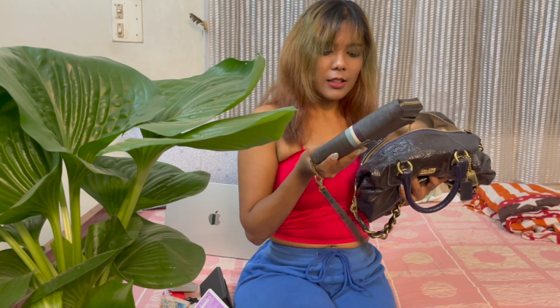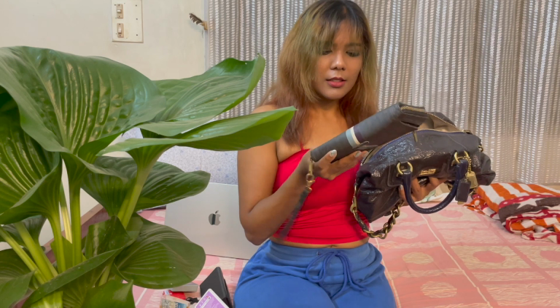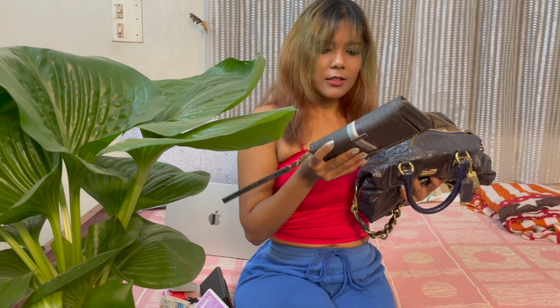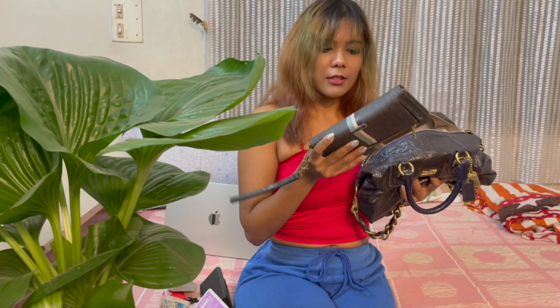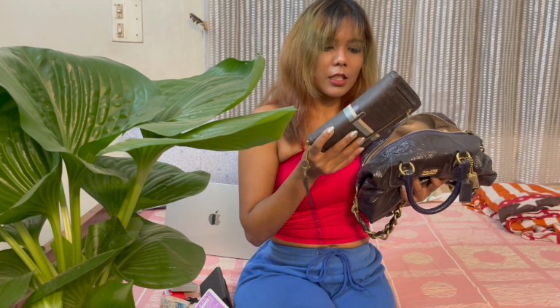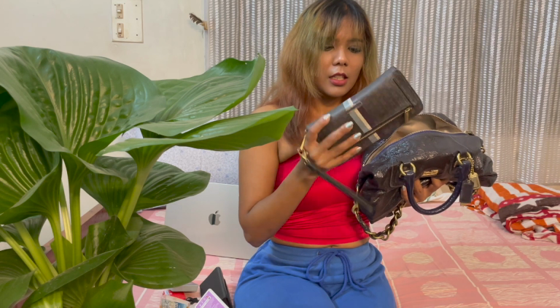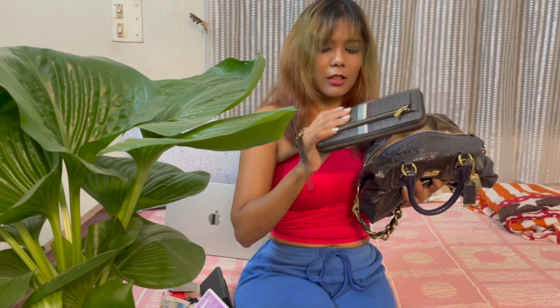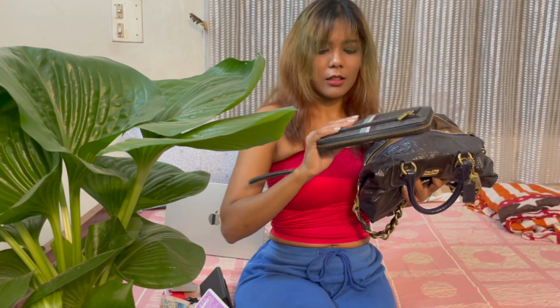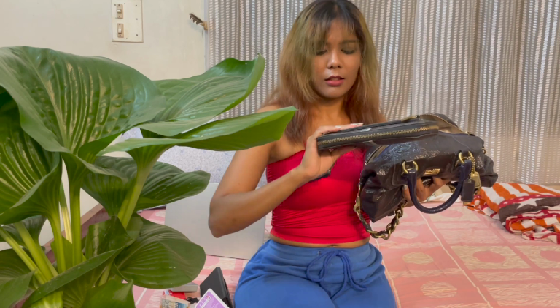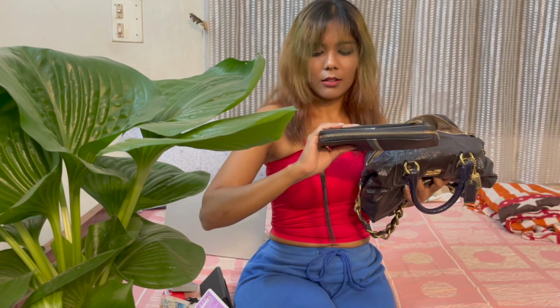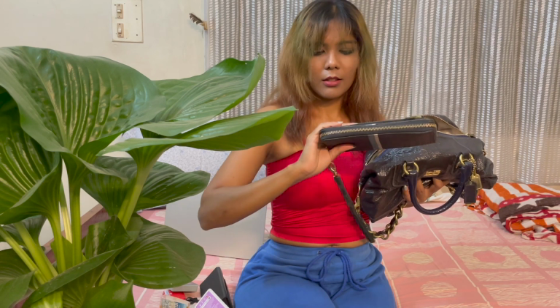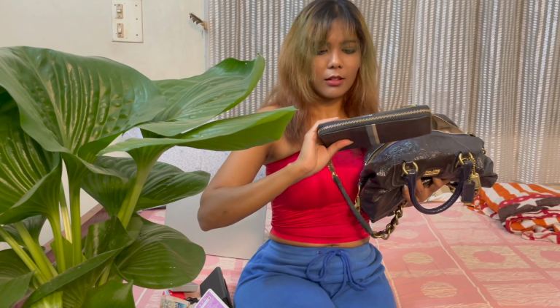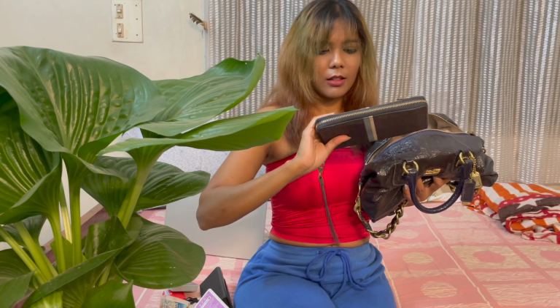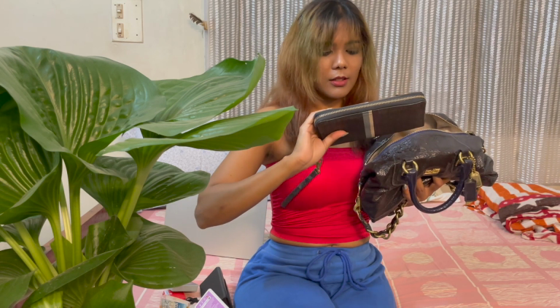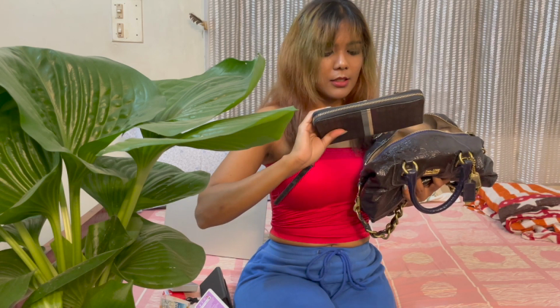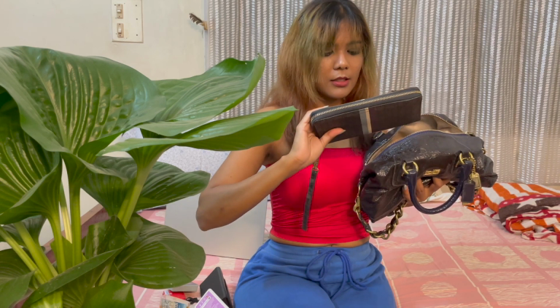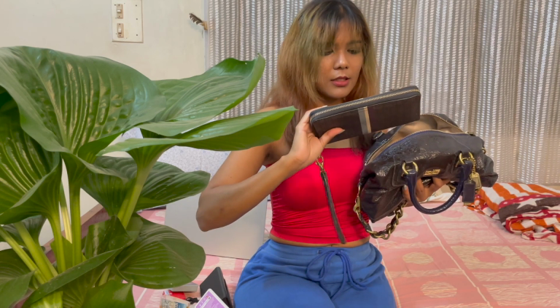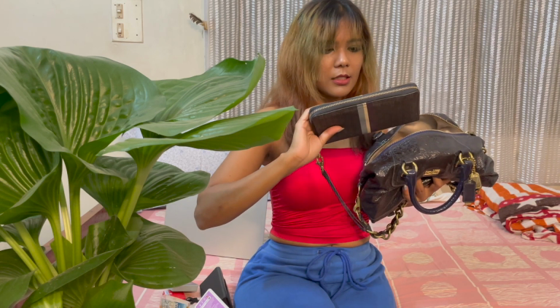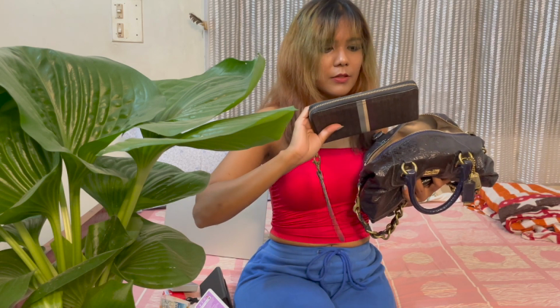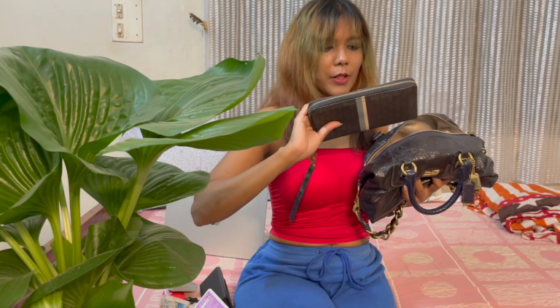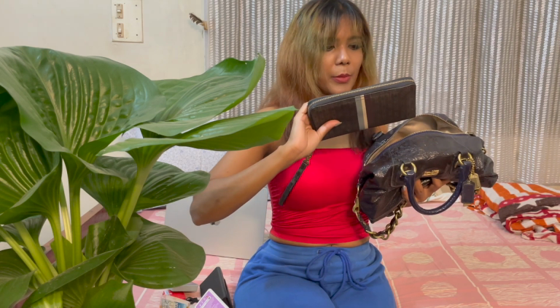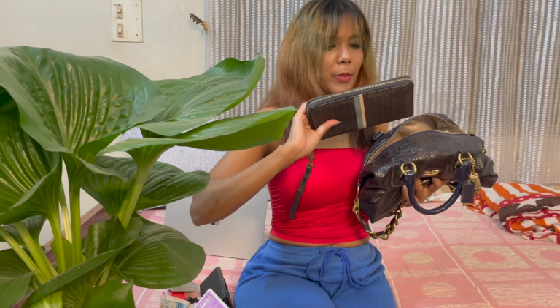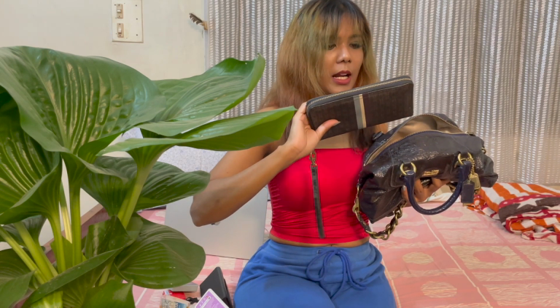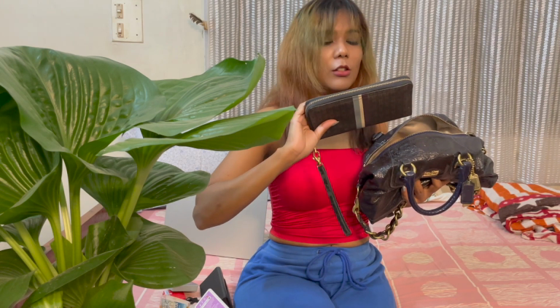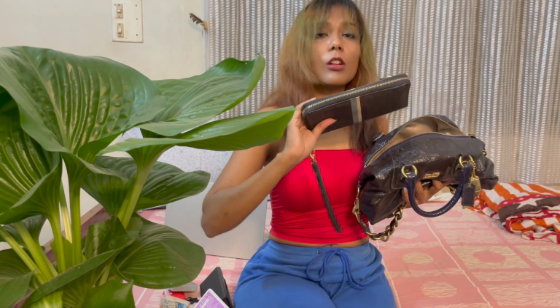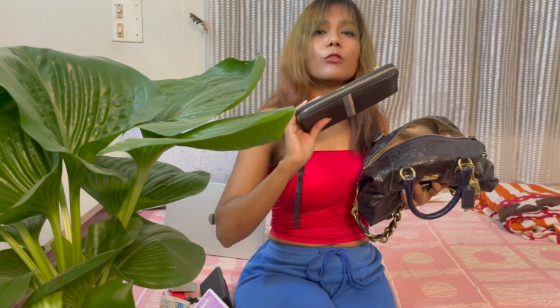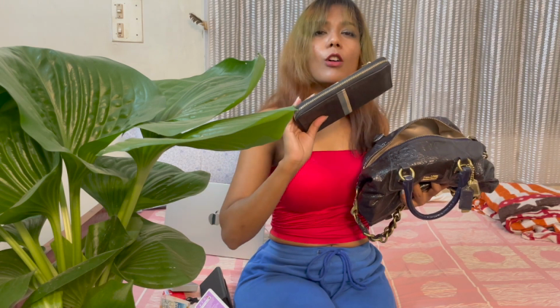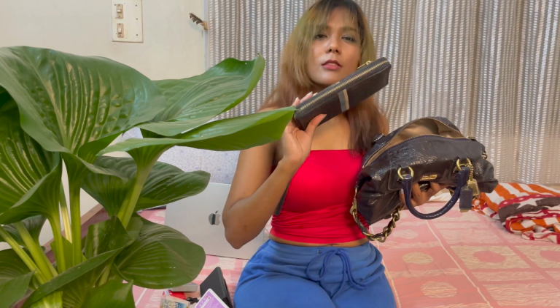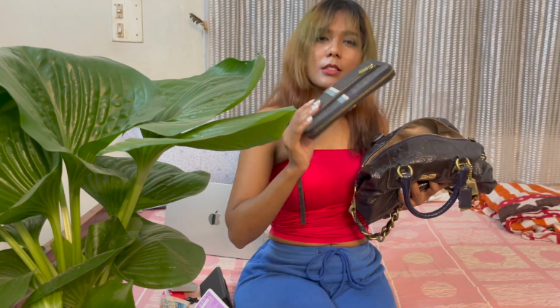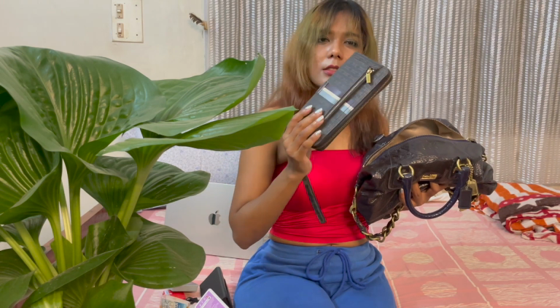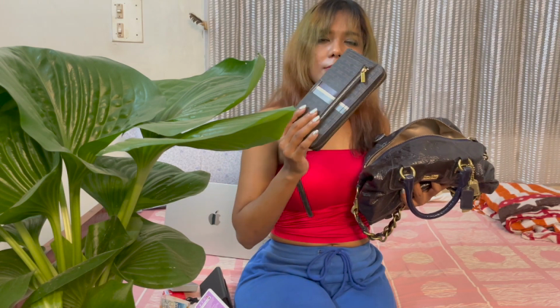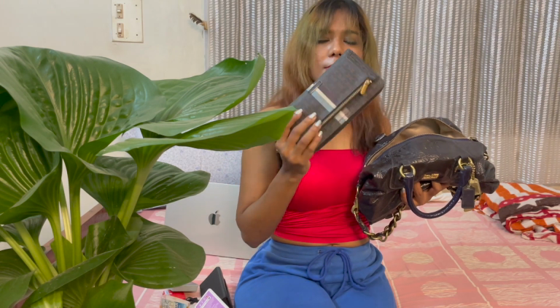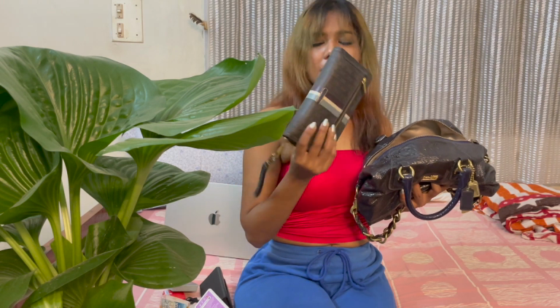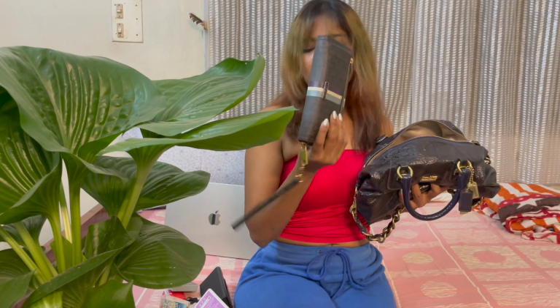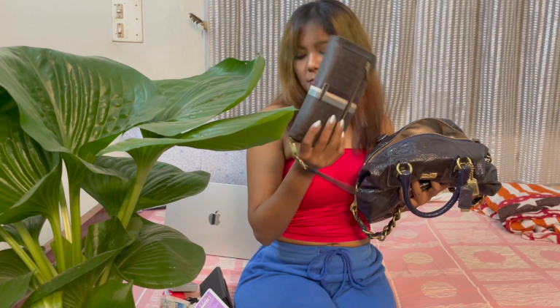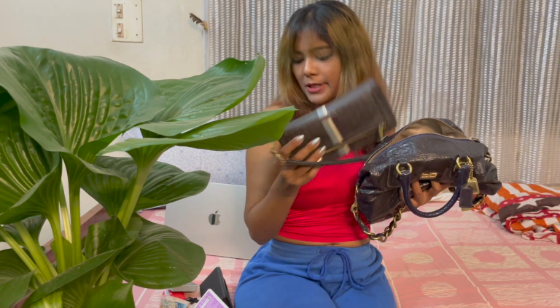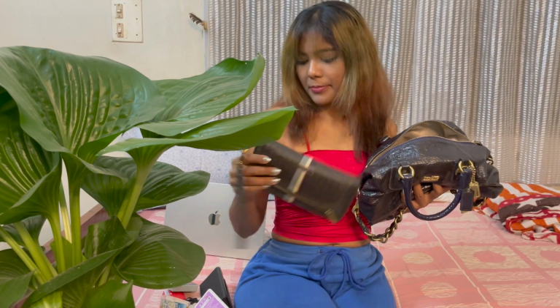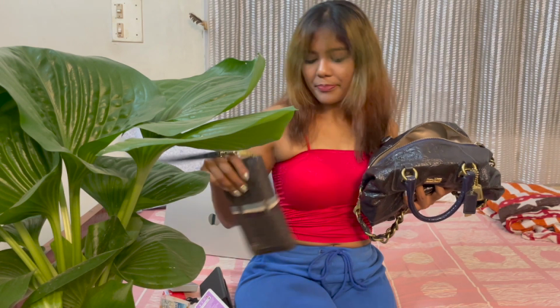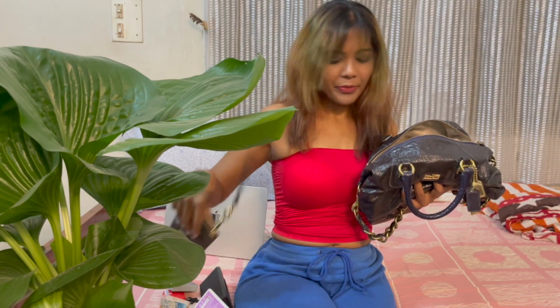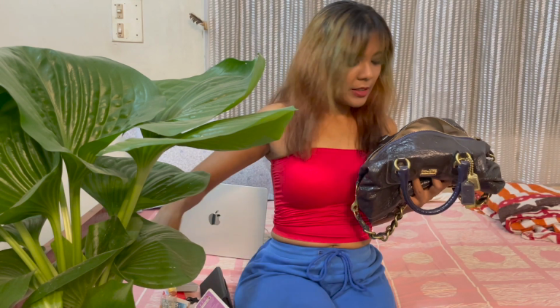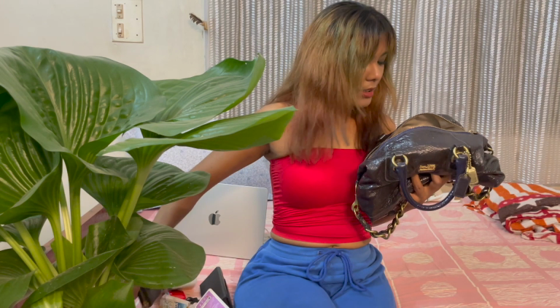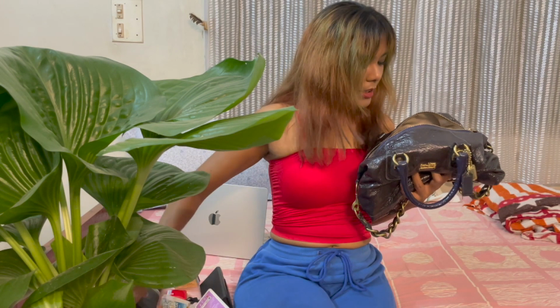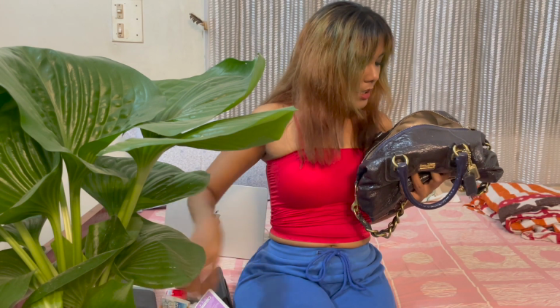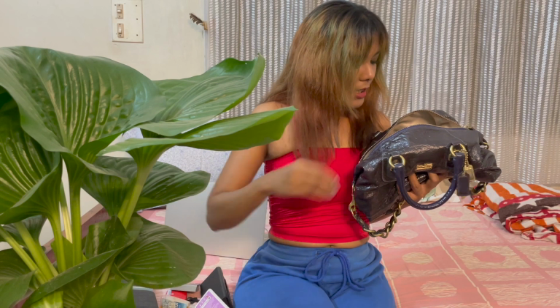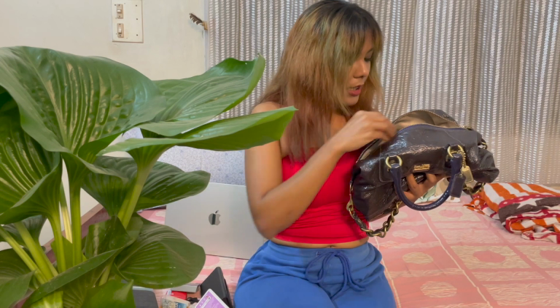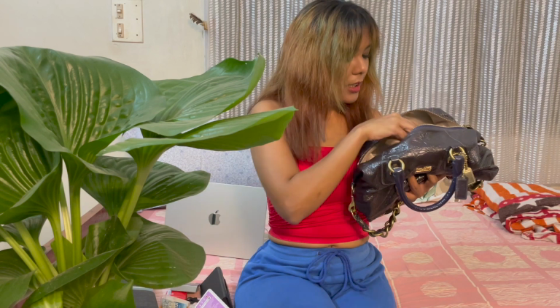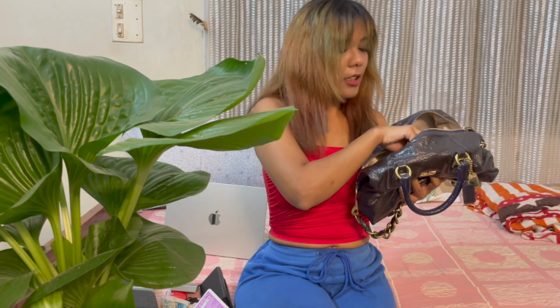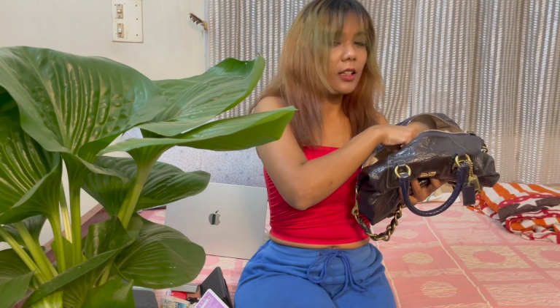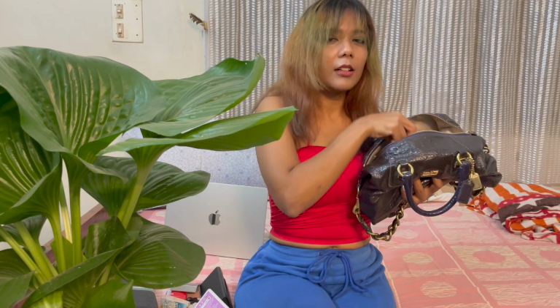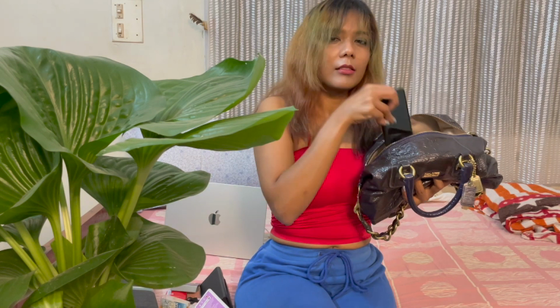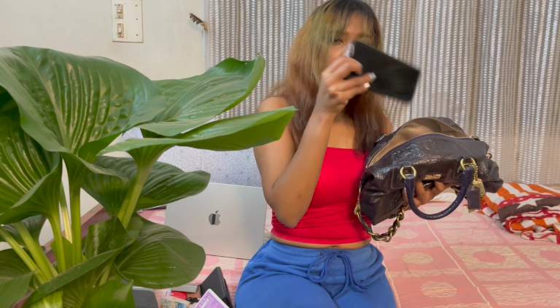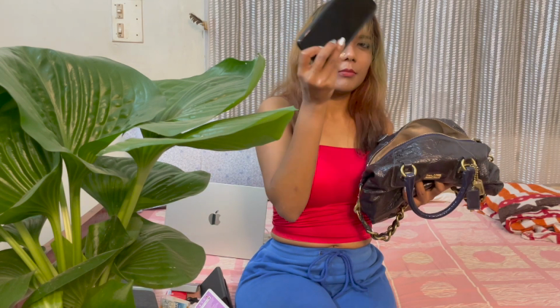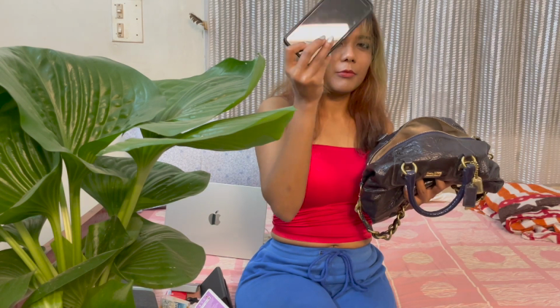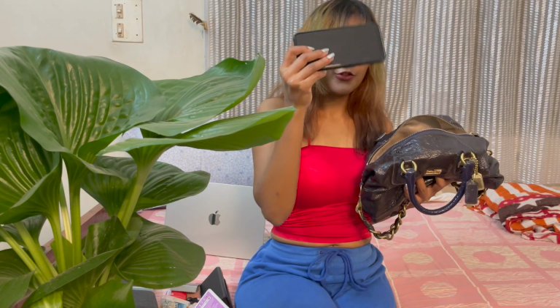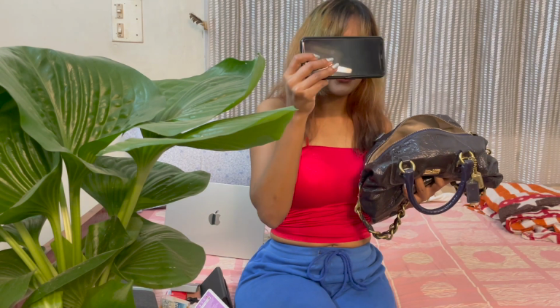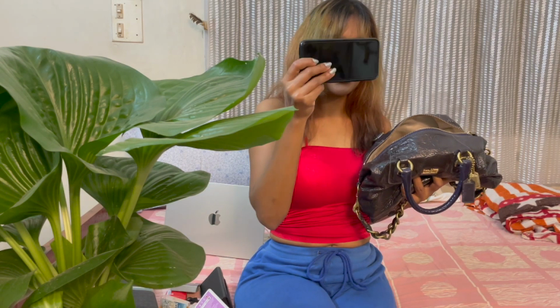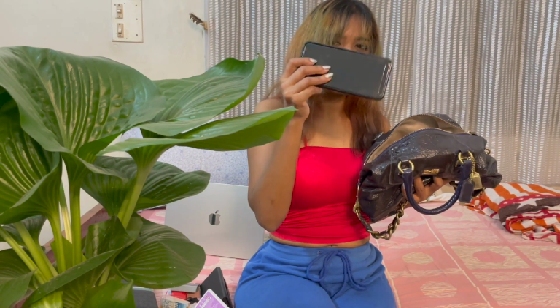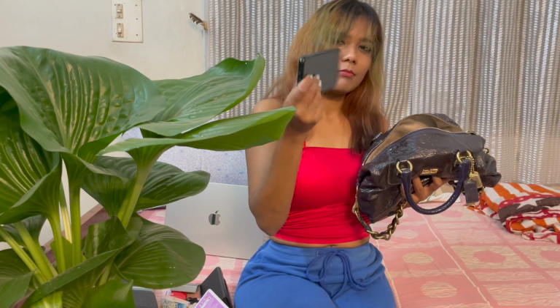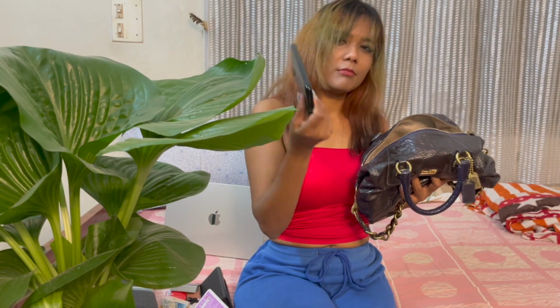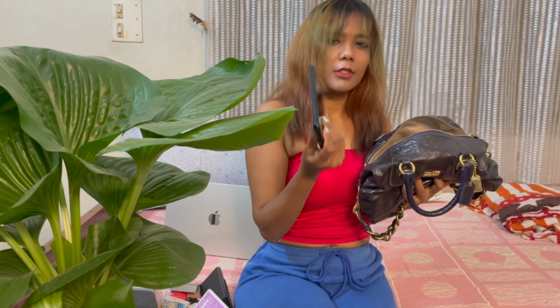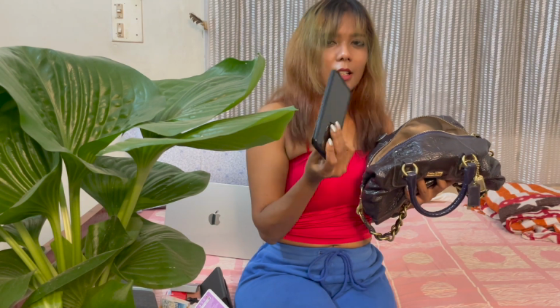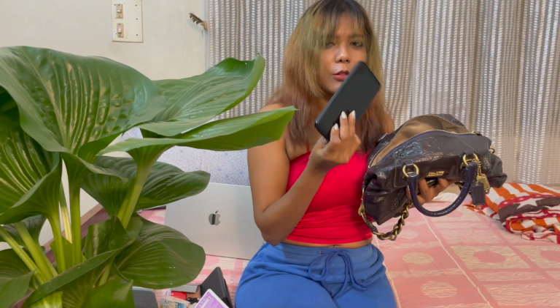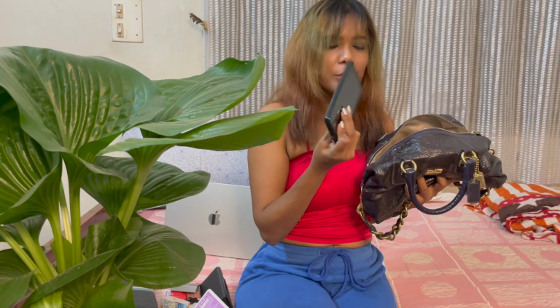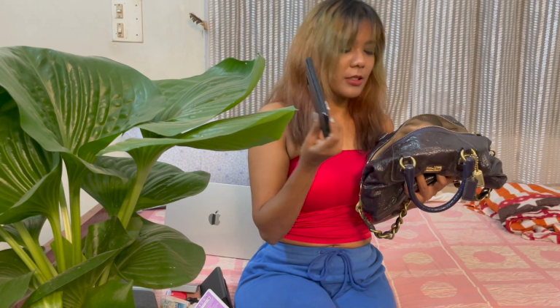I also have my hand purse with my cards, money, and change — everything is in my purse. This purse is from a brand called Fossil. And of course, my phone.